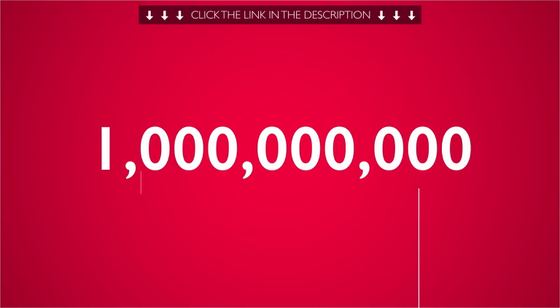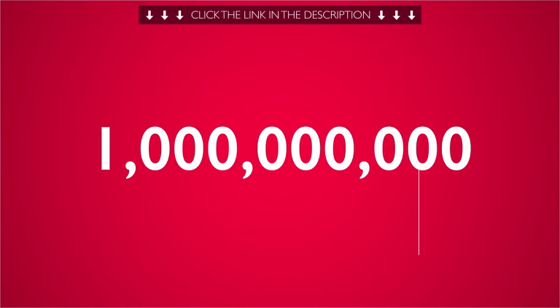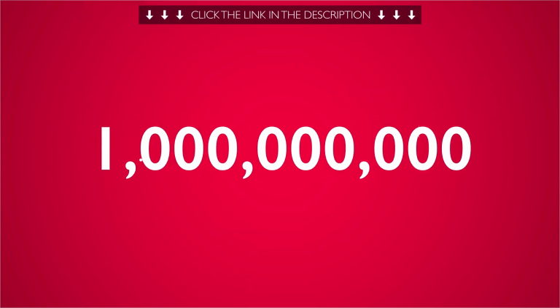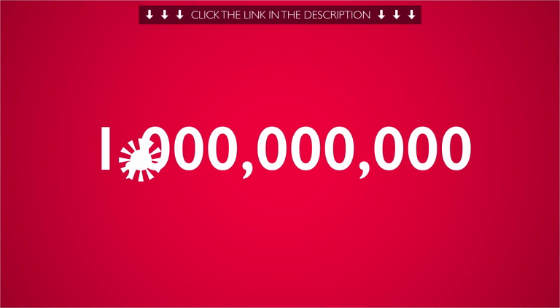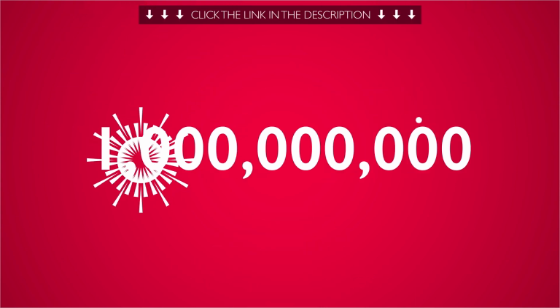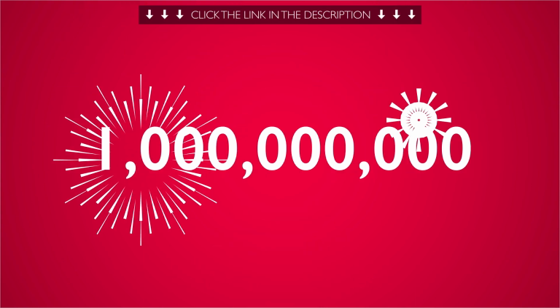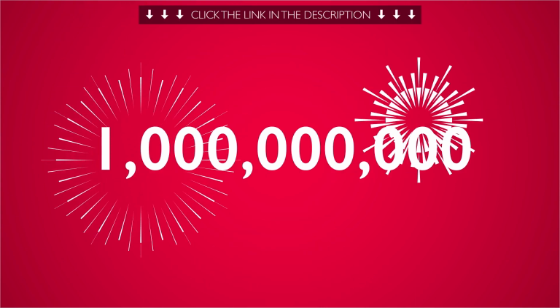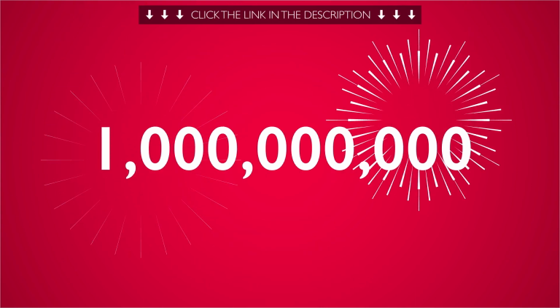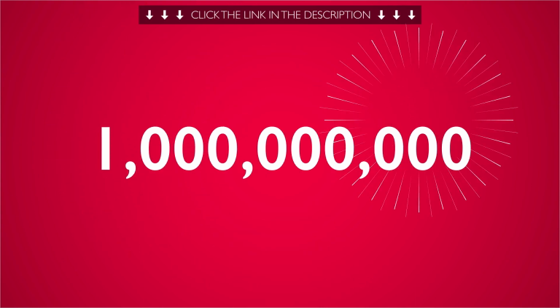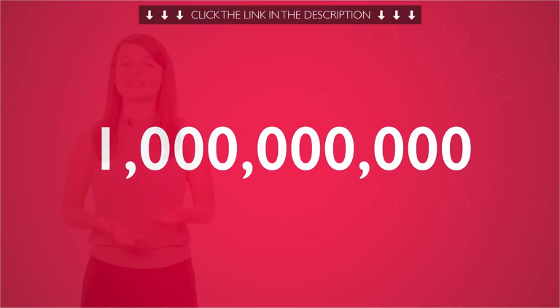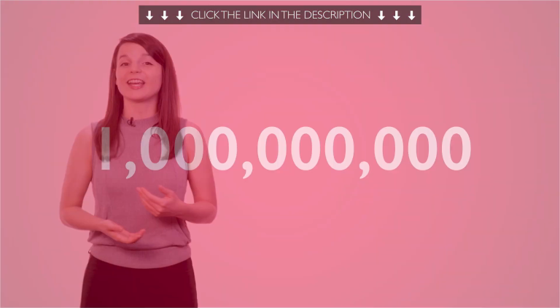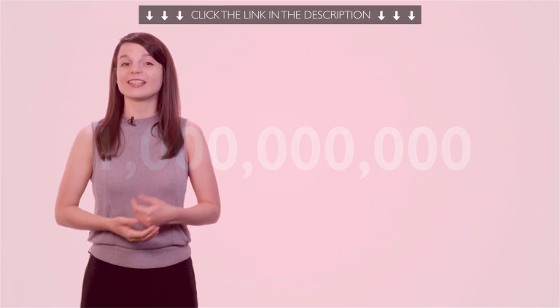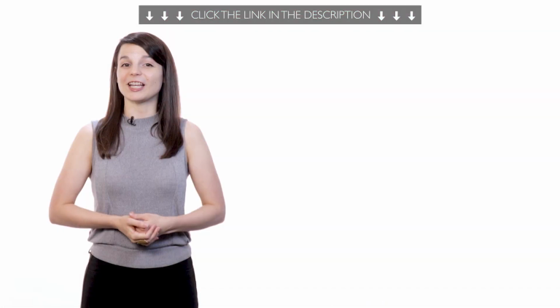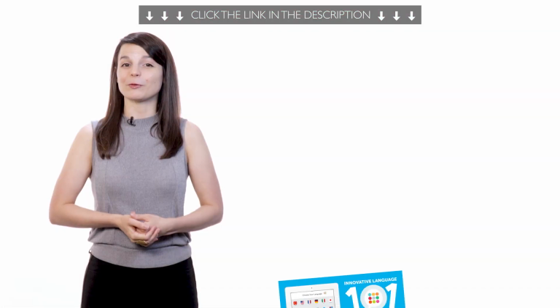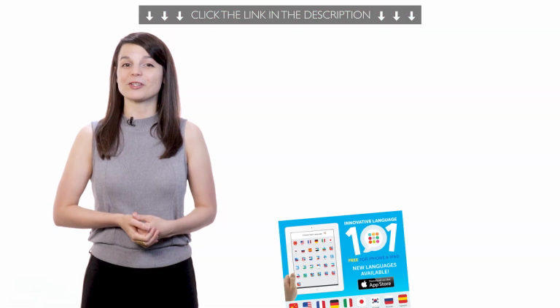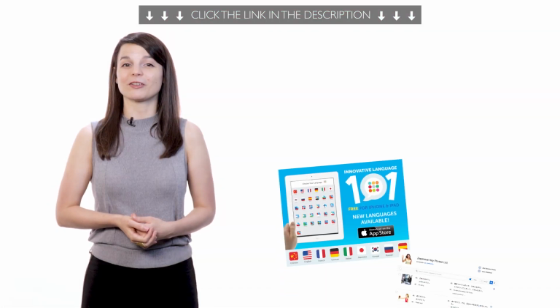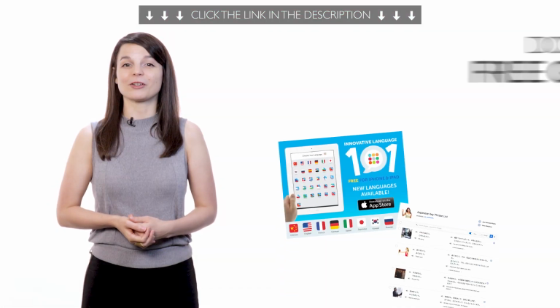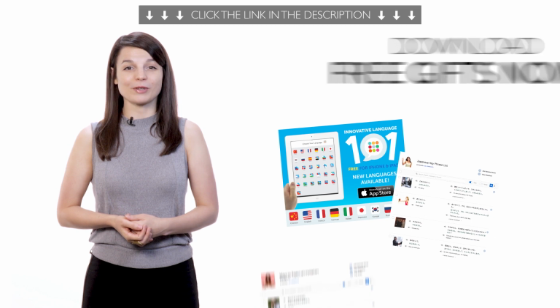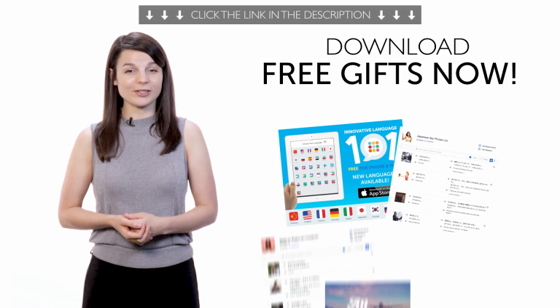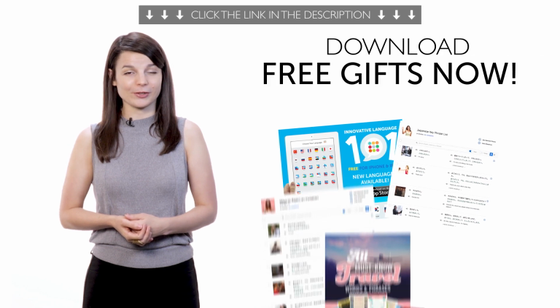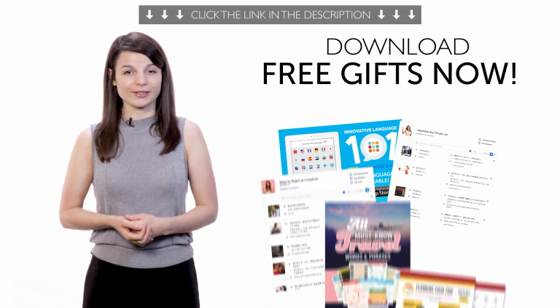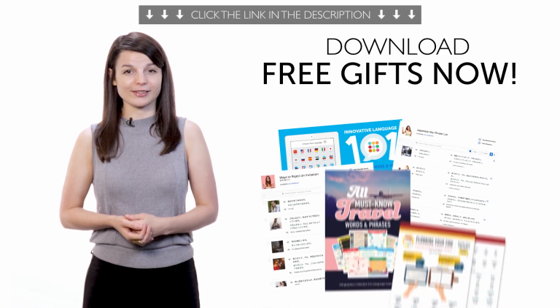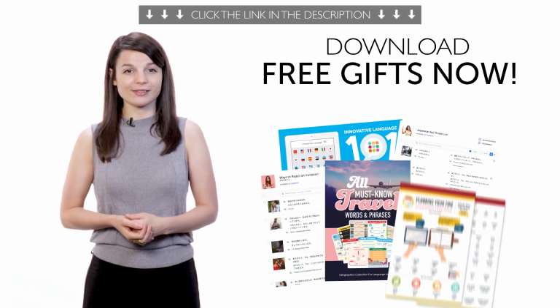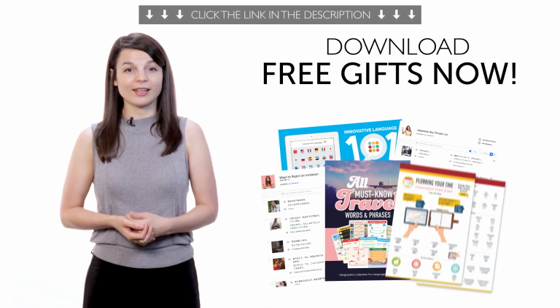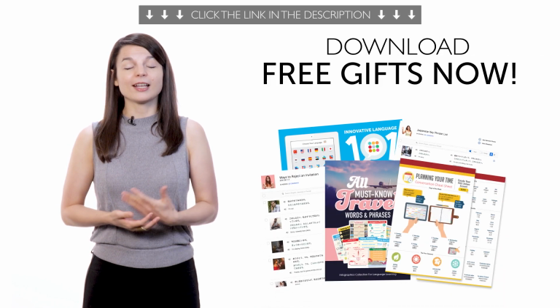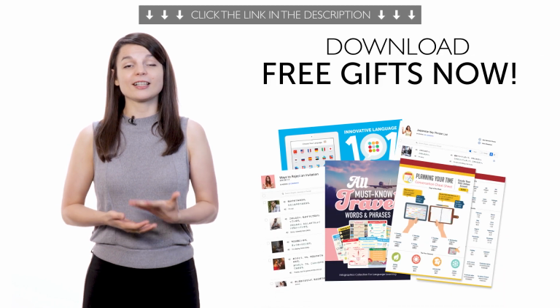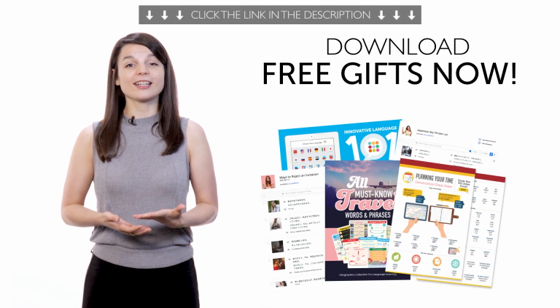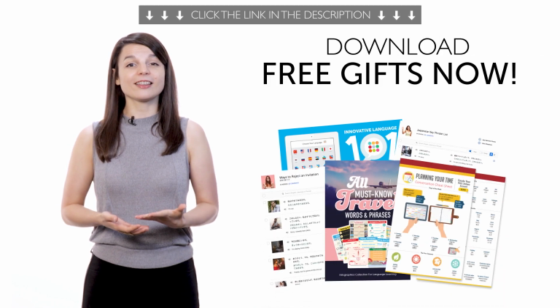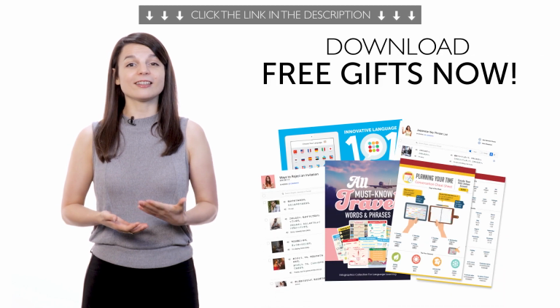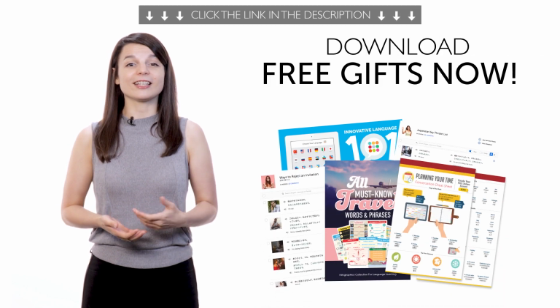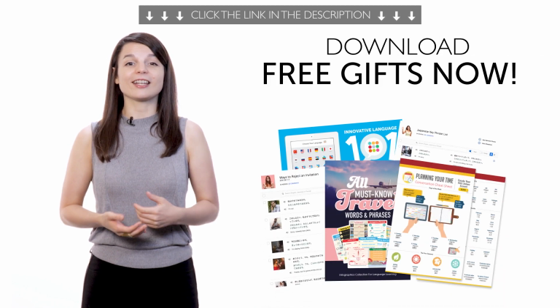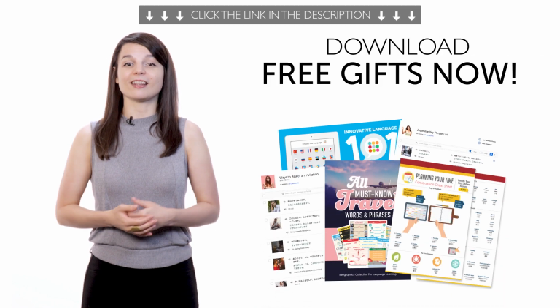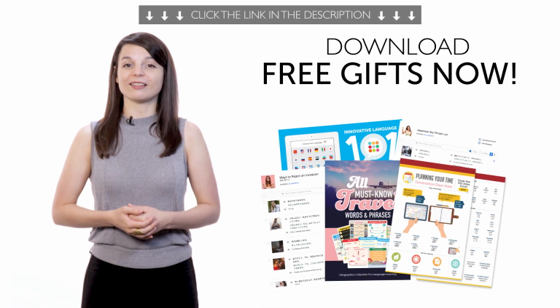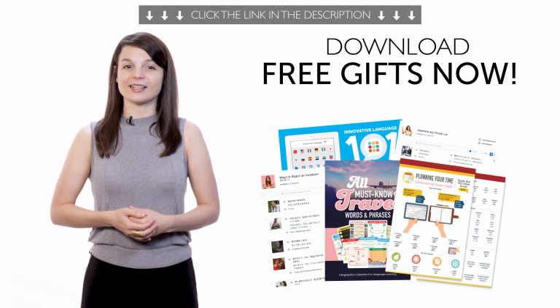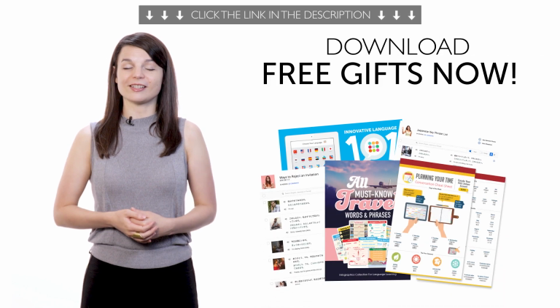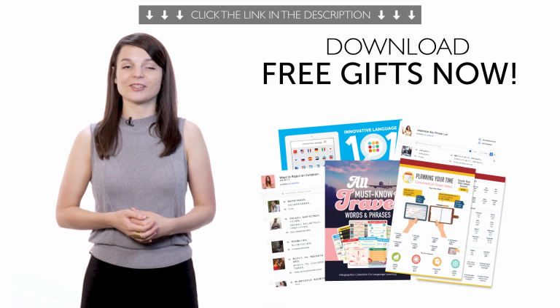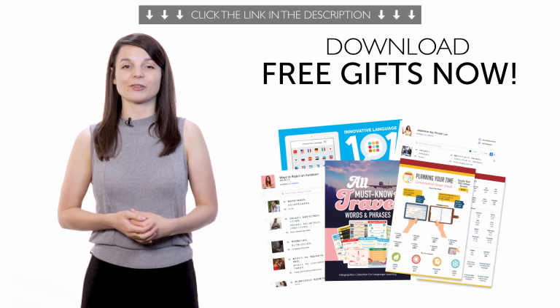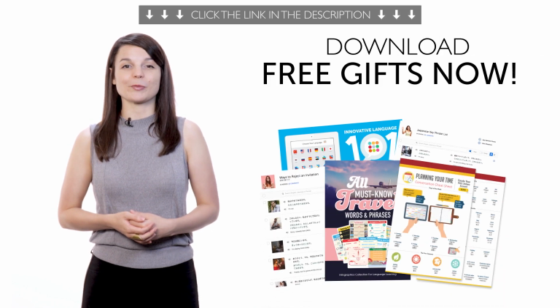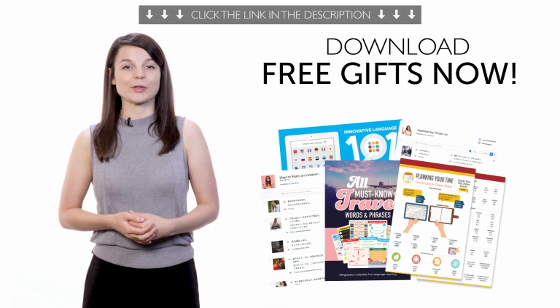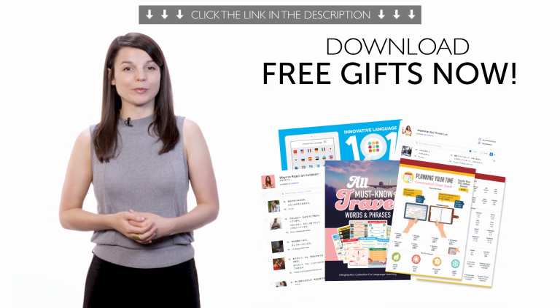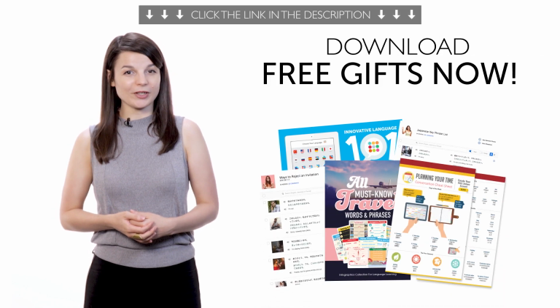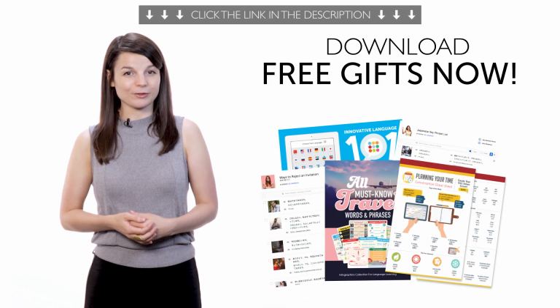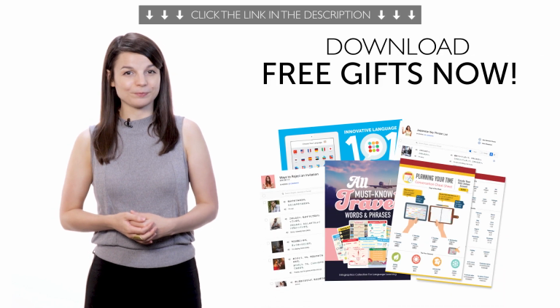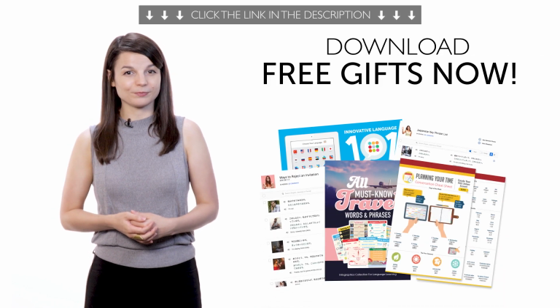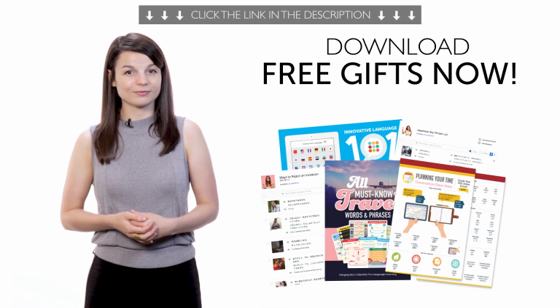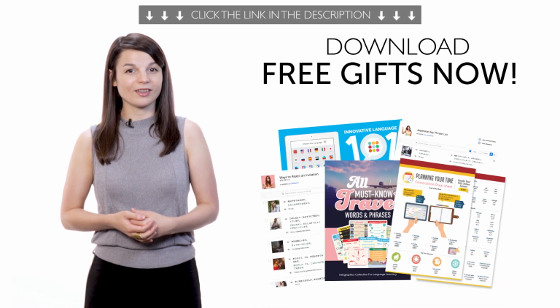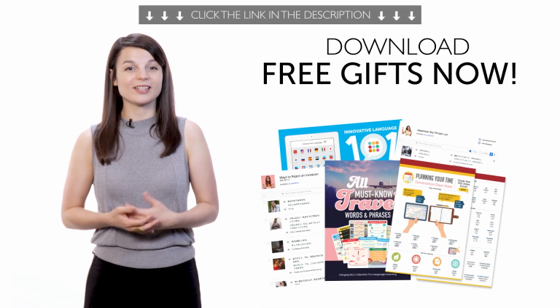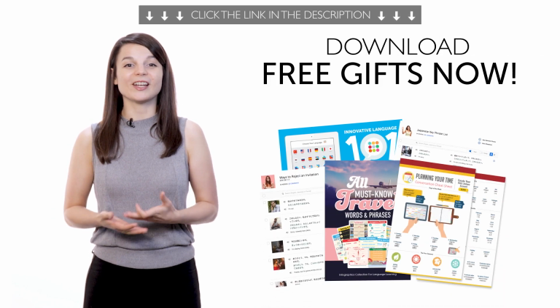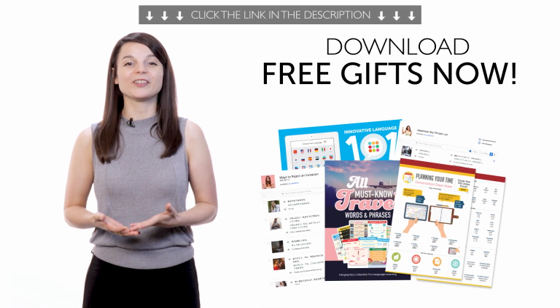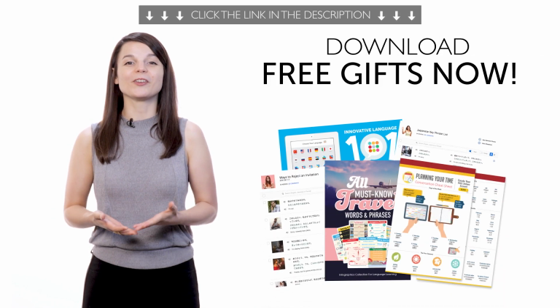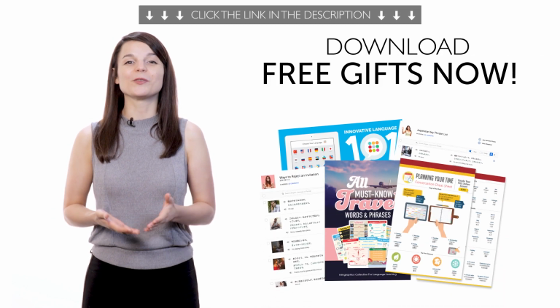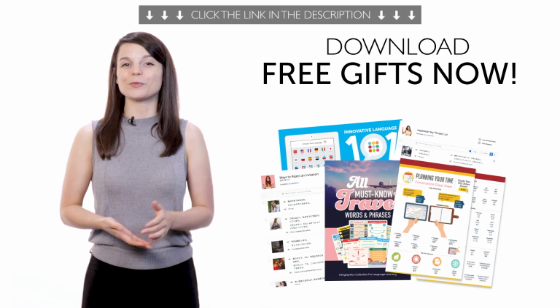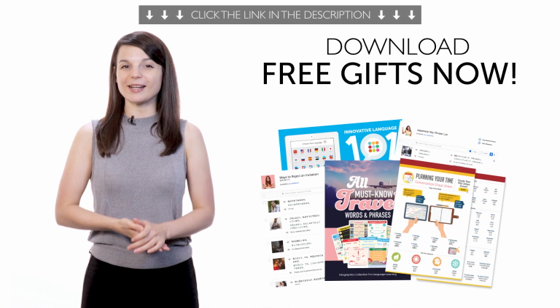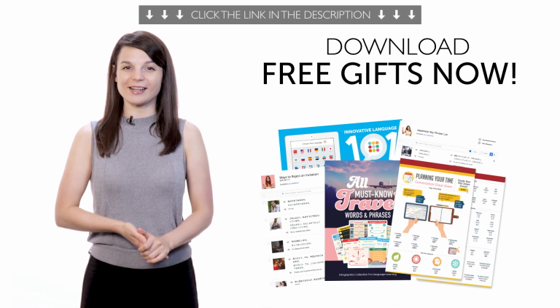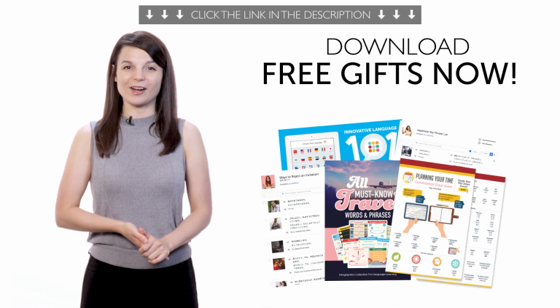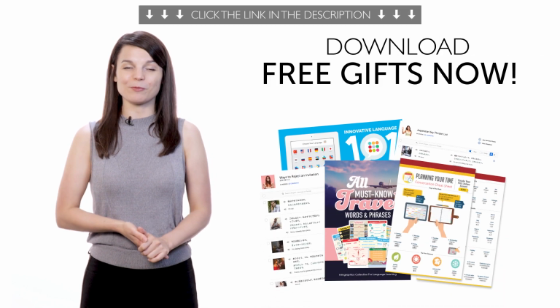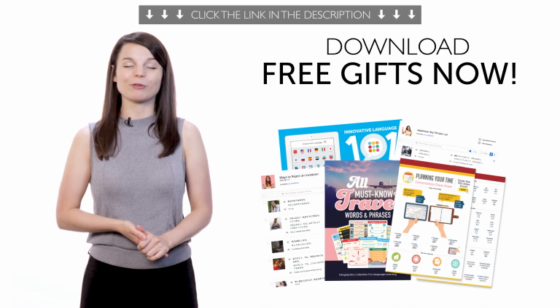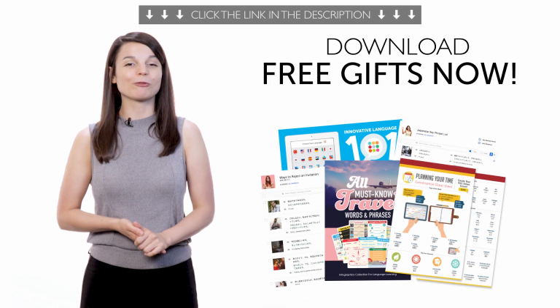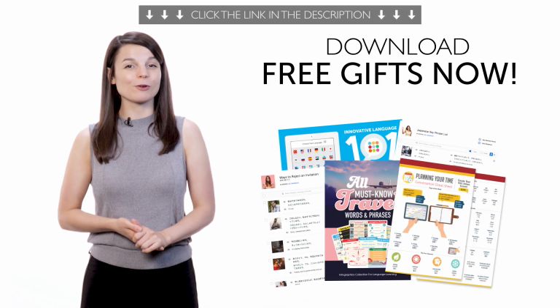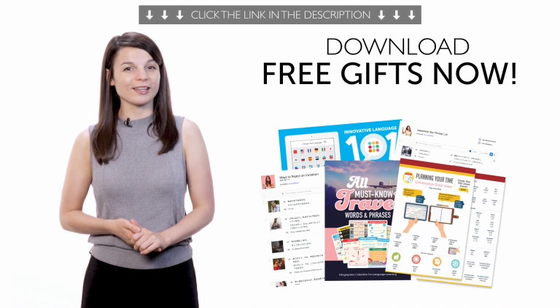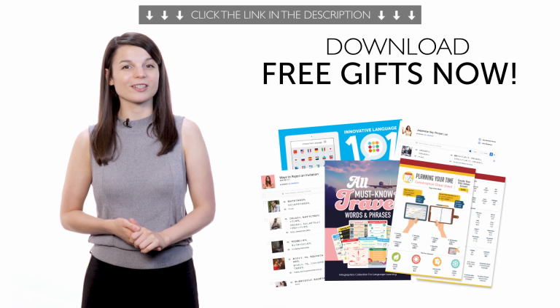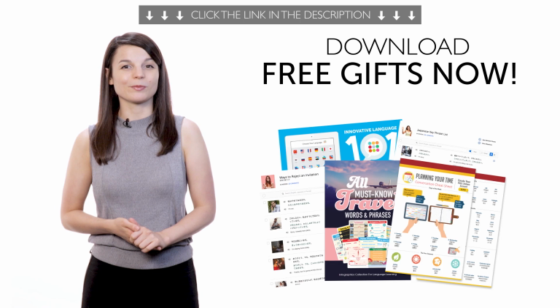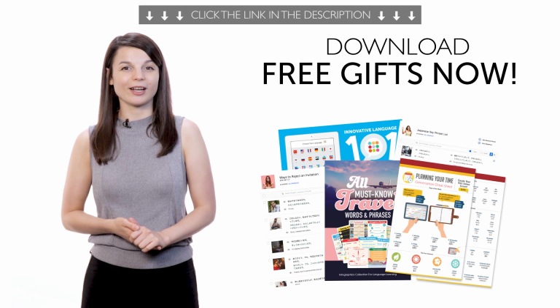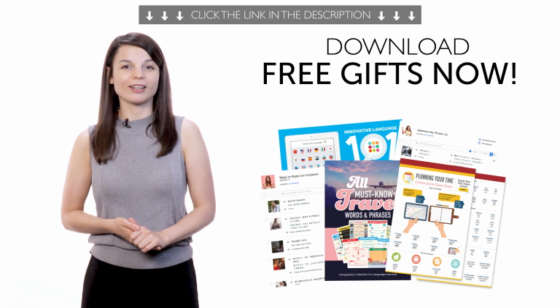To get your gifts and language learning resources, click the link in the lesson description below. Download them right now, before they expire.